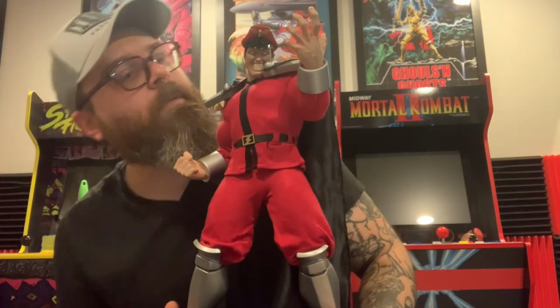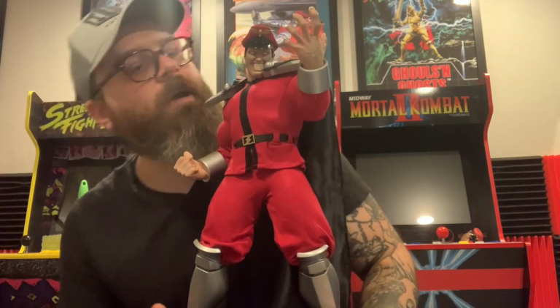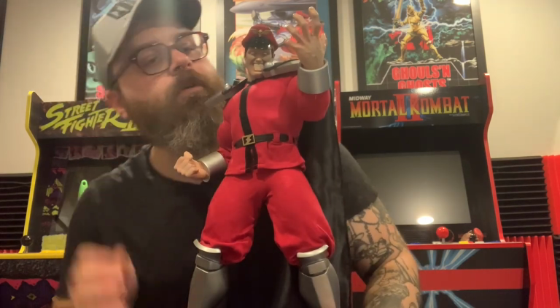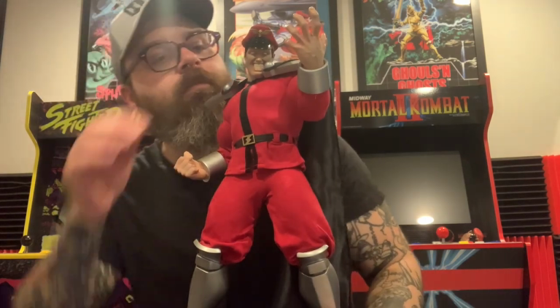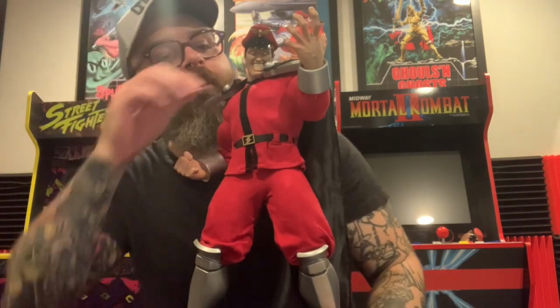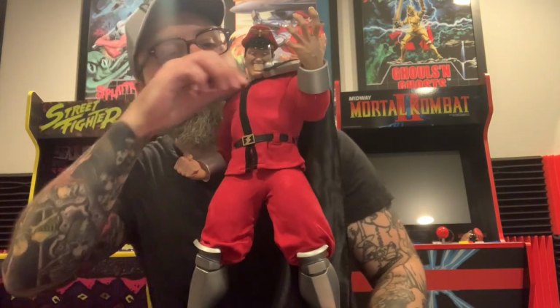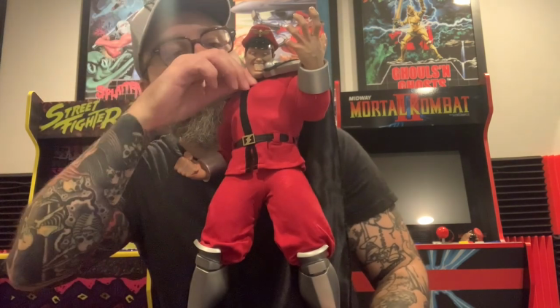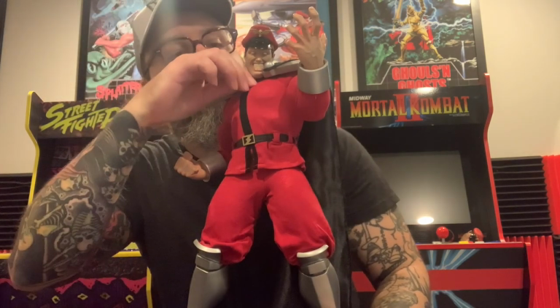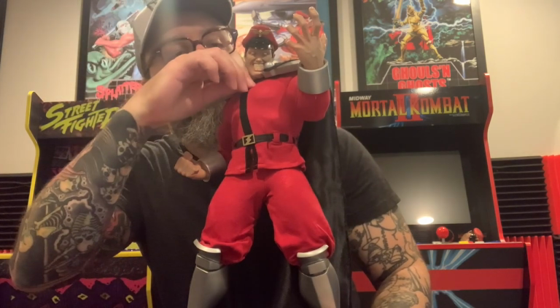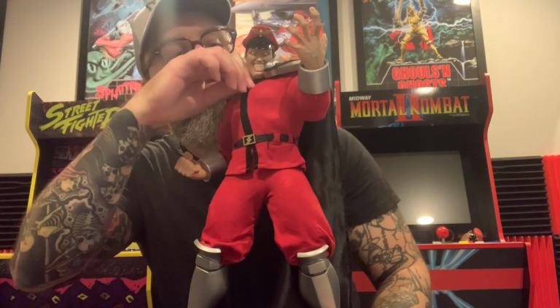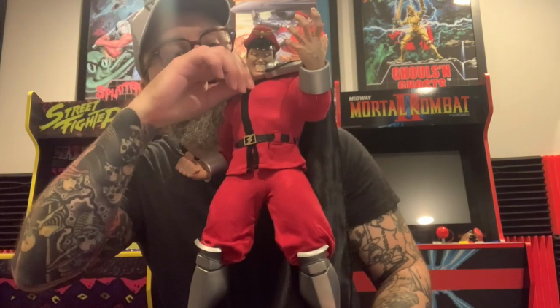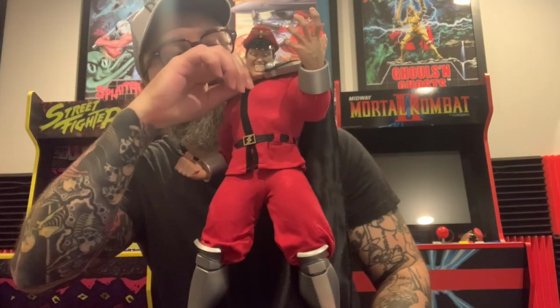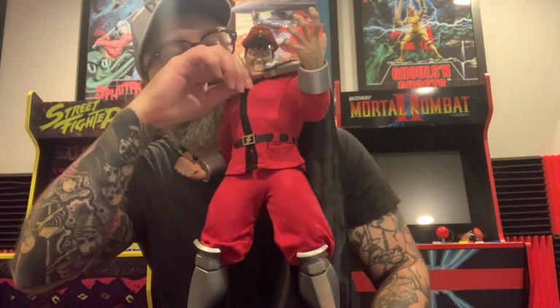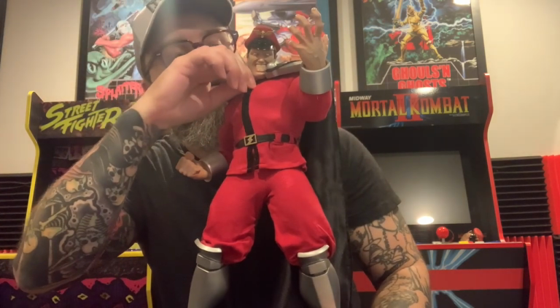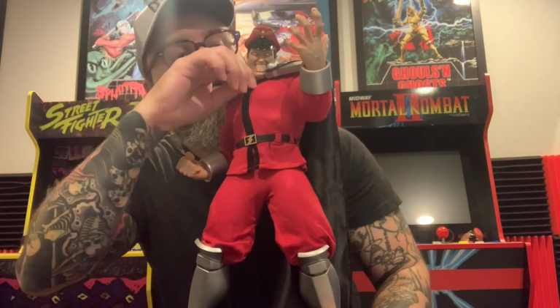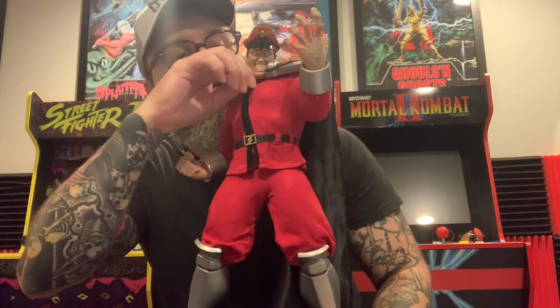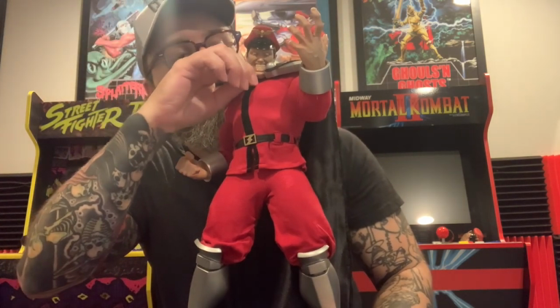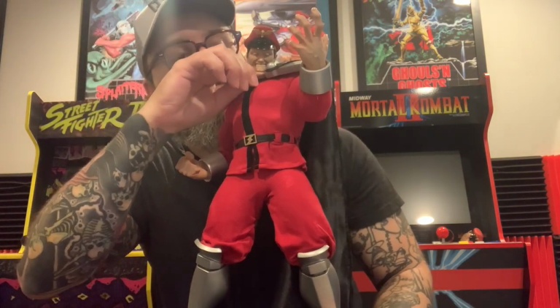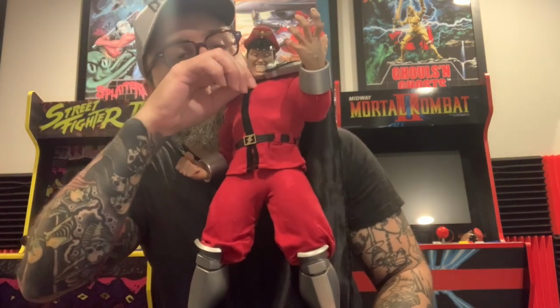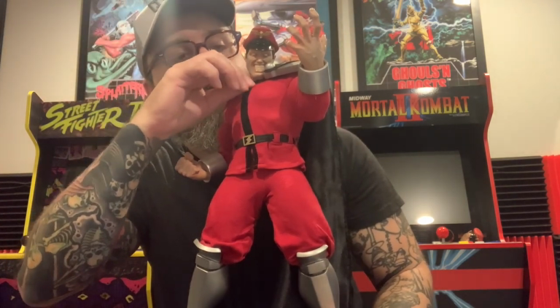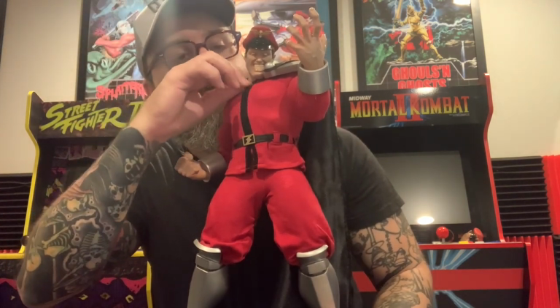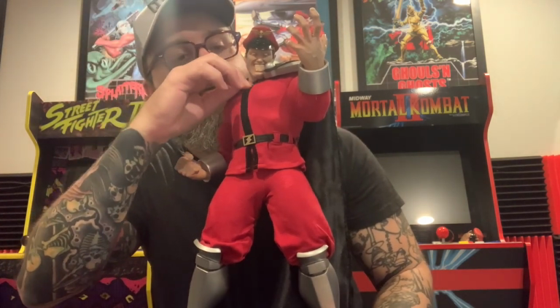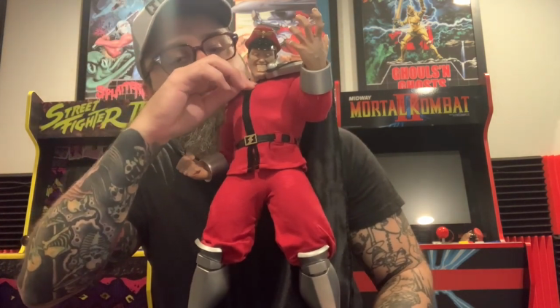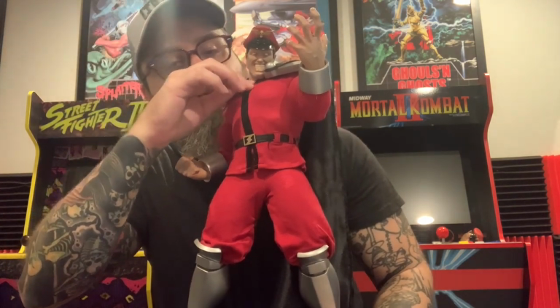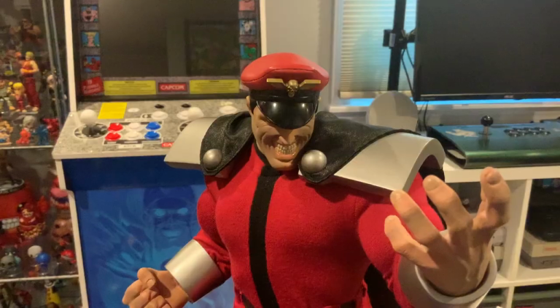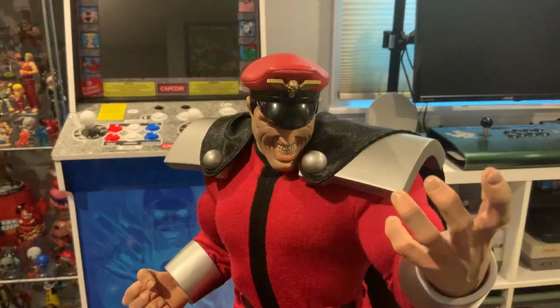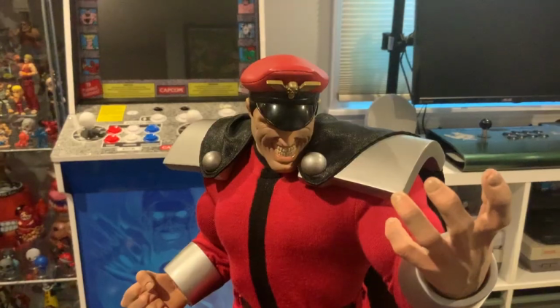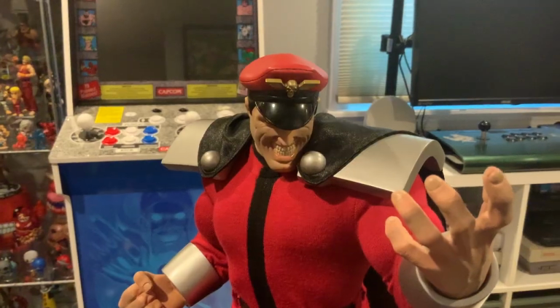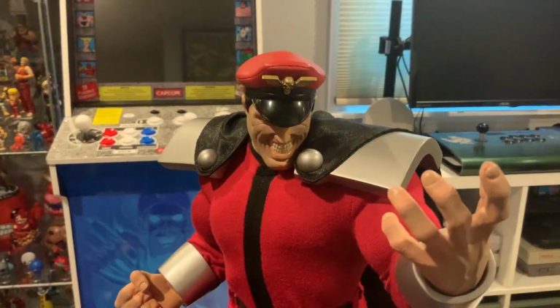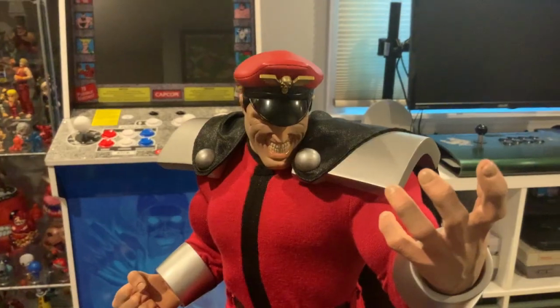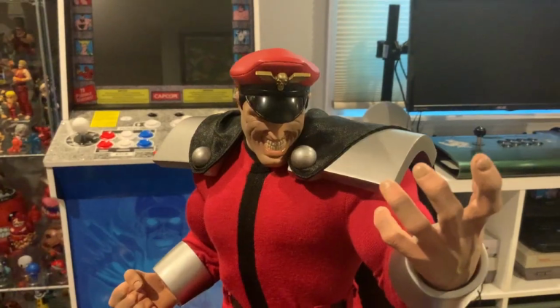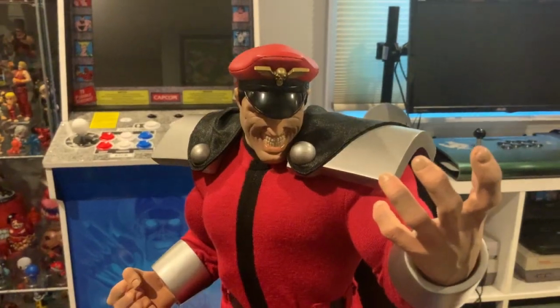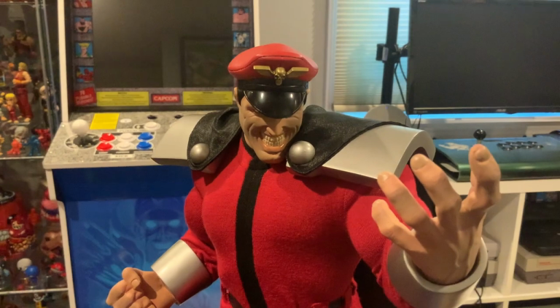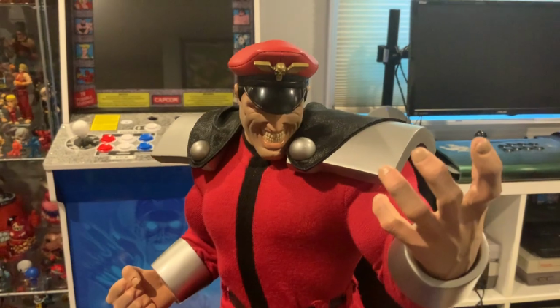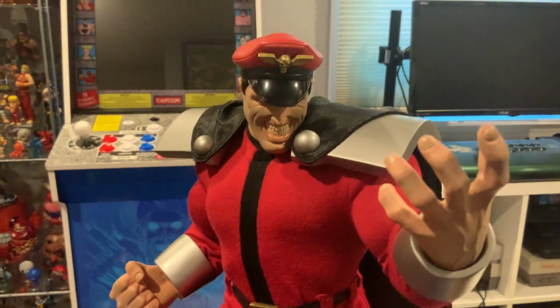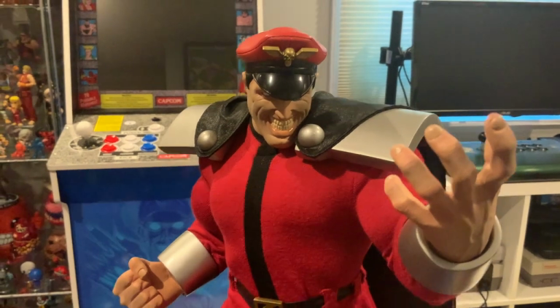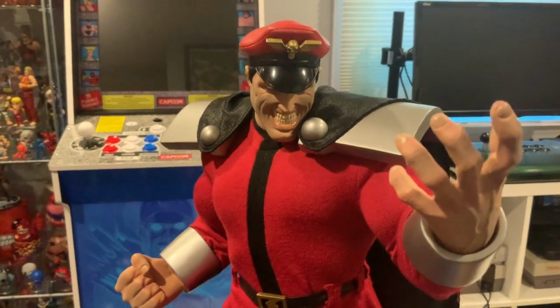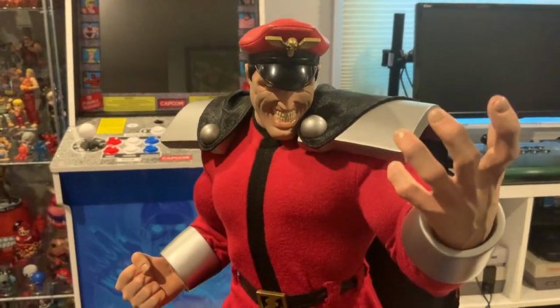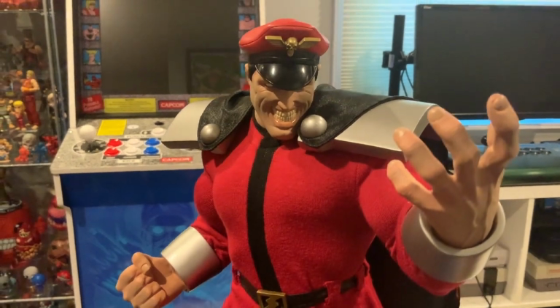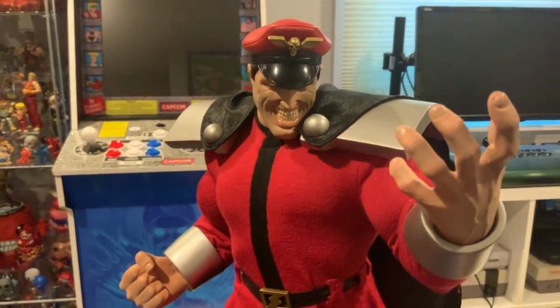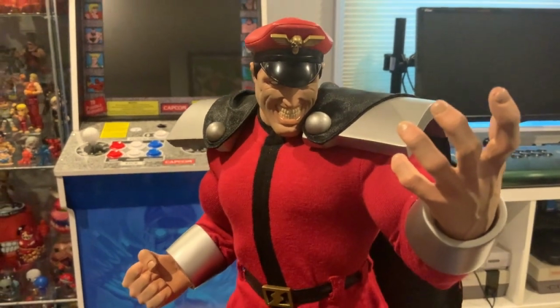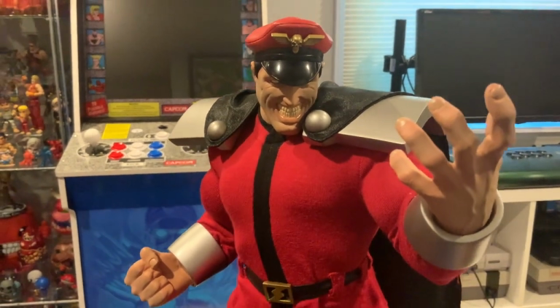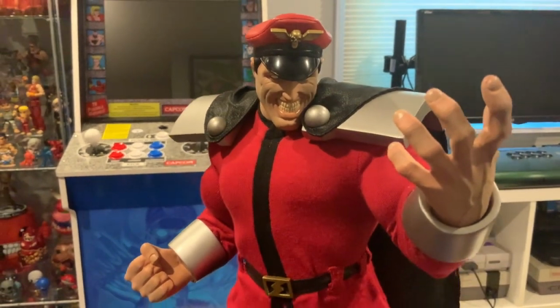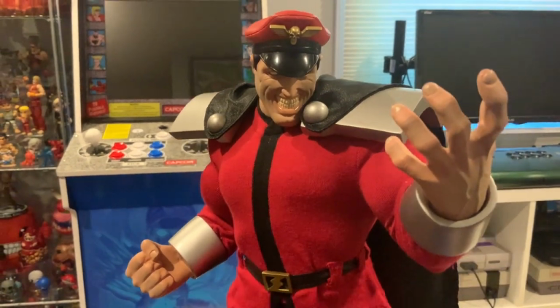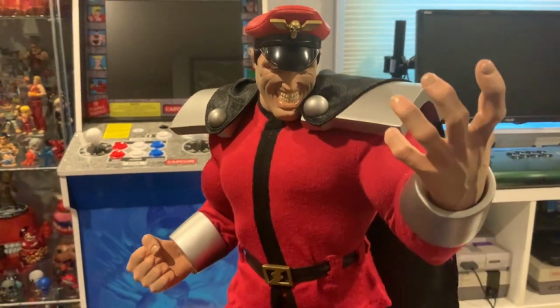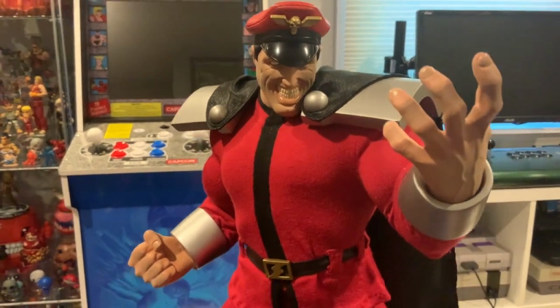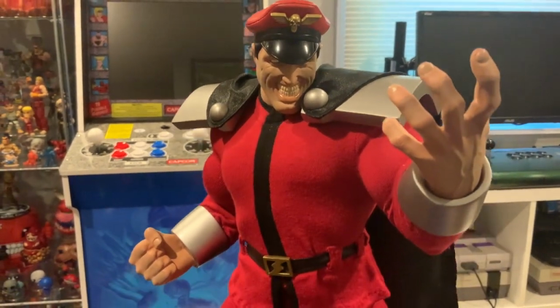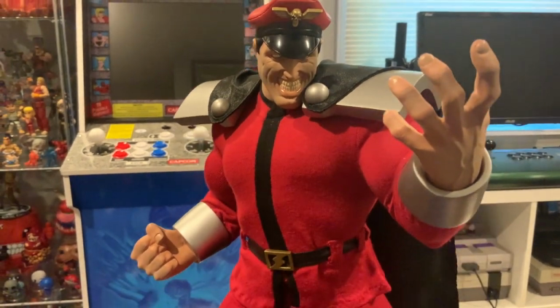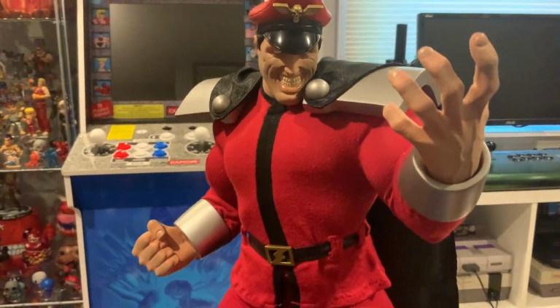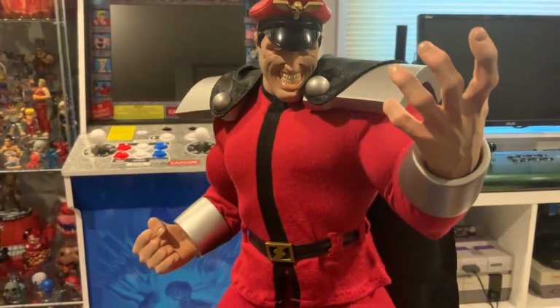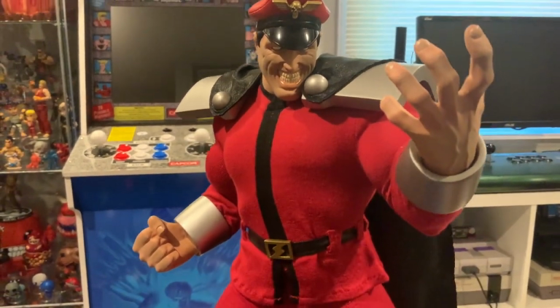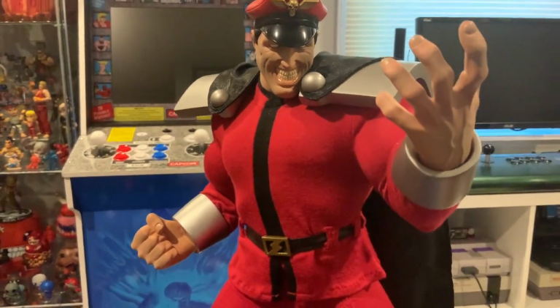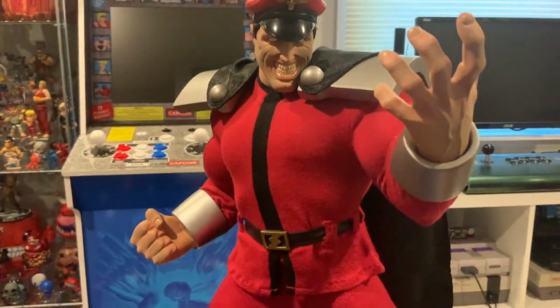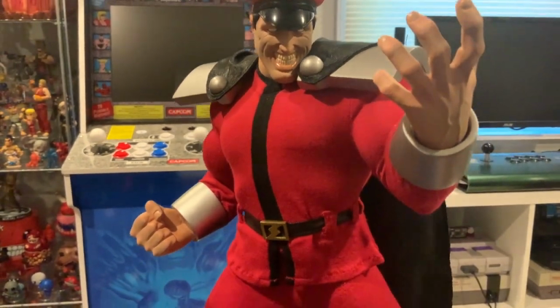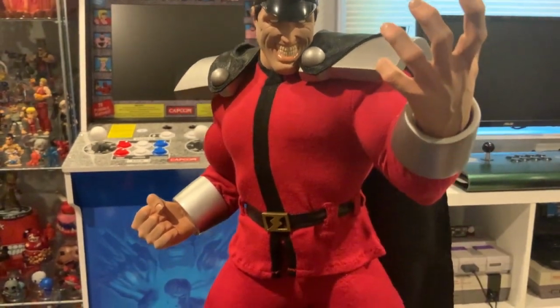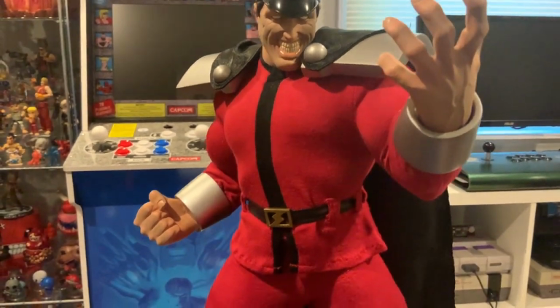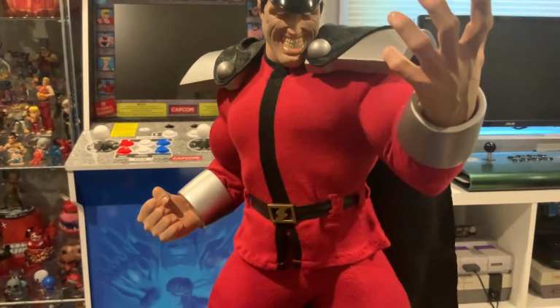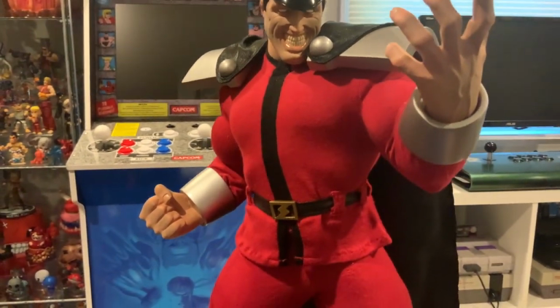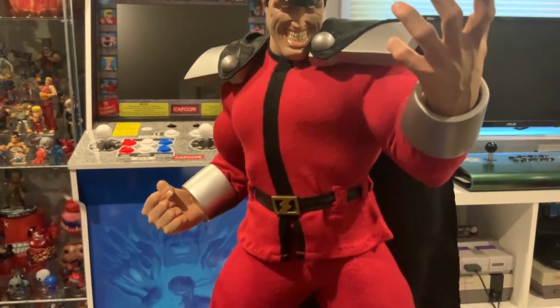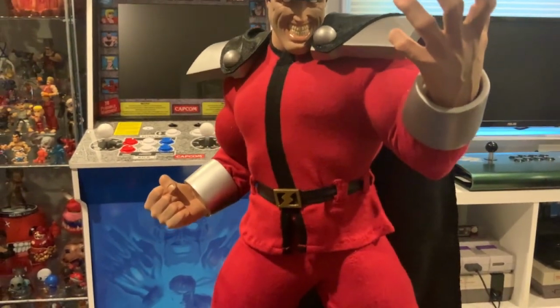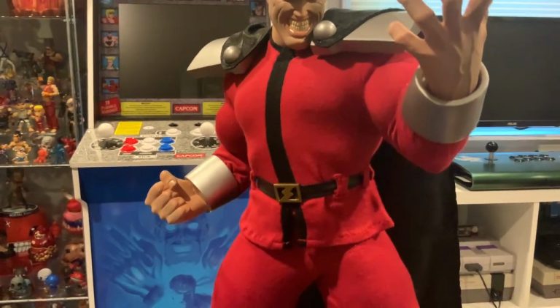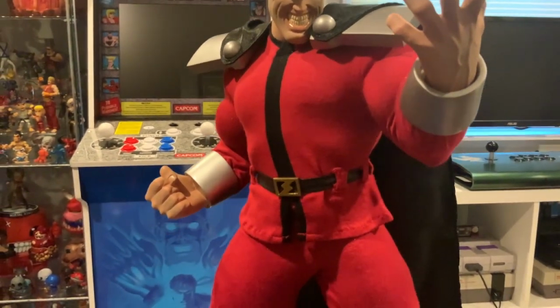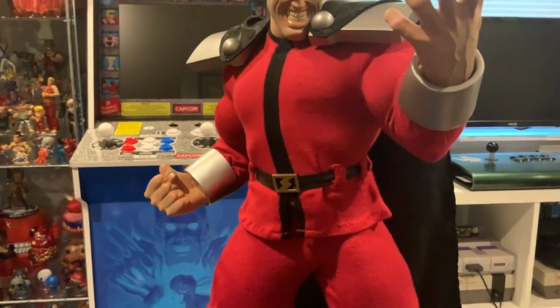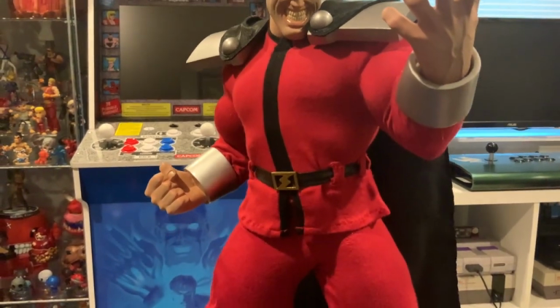Yeah, overall really really dig this figure. And here's a close-up so you guys can see just how cool this figure is.